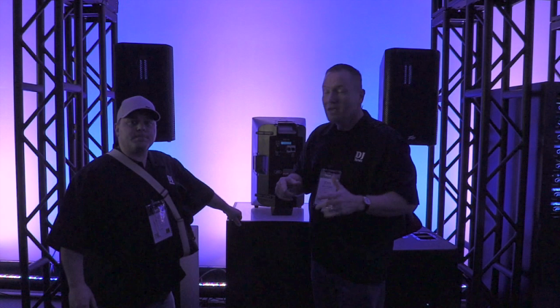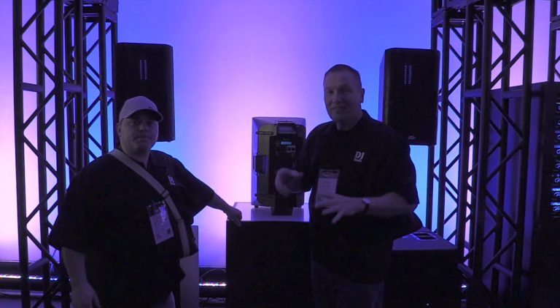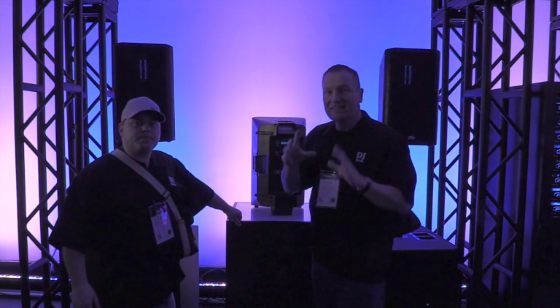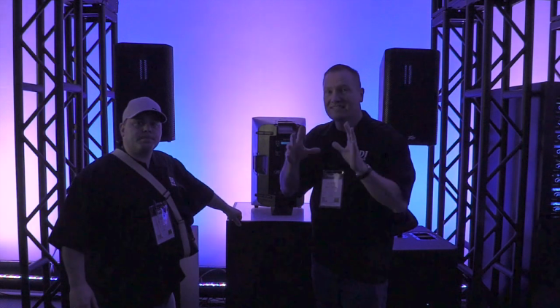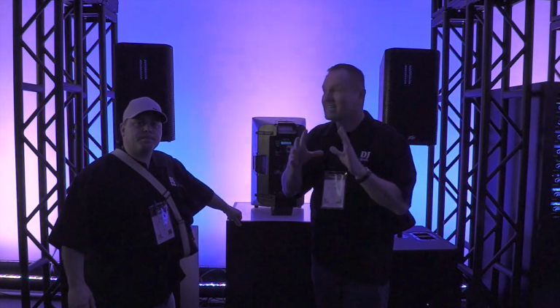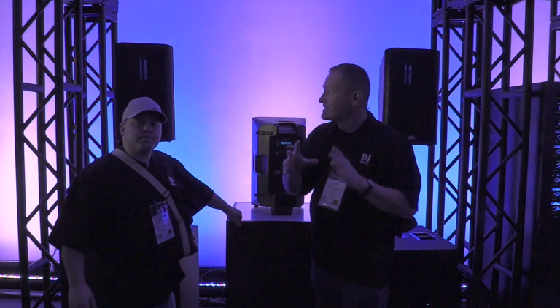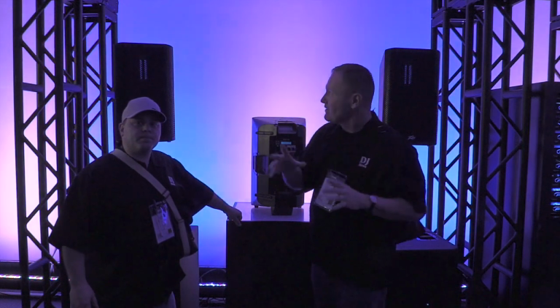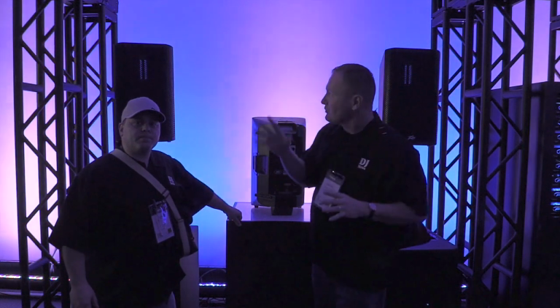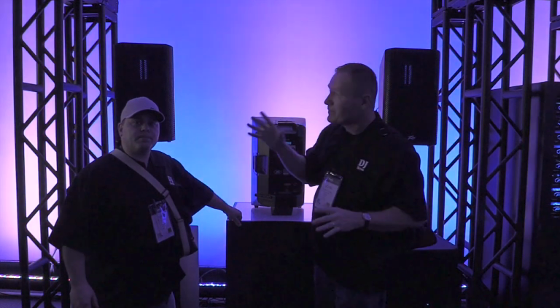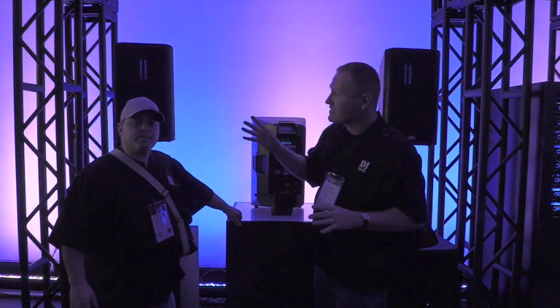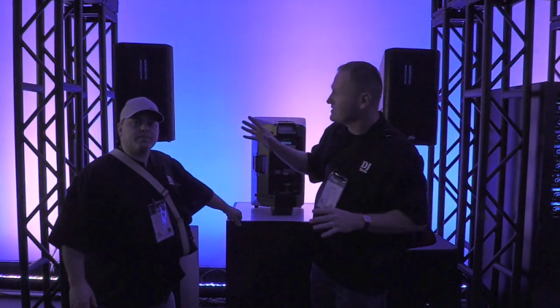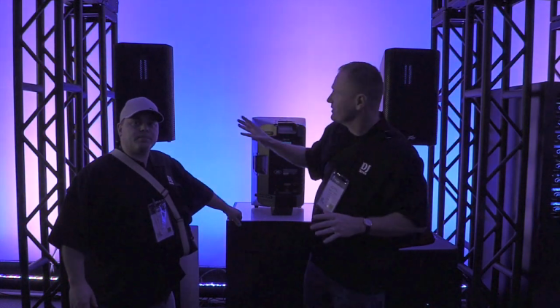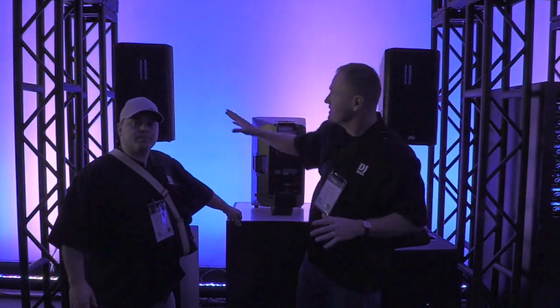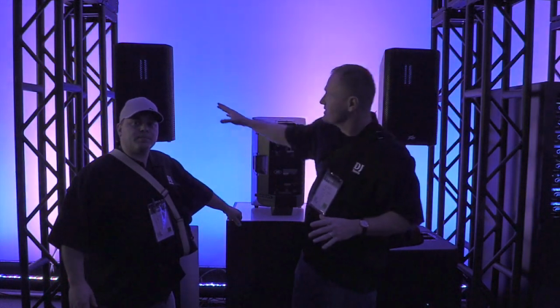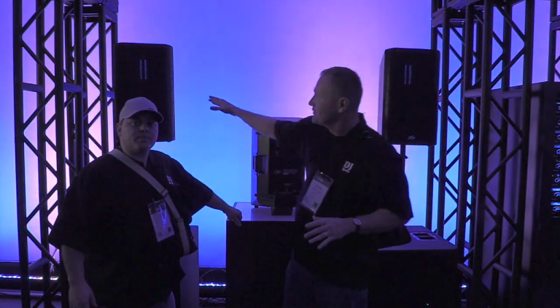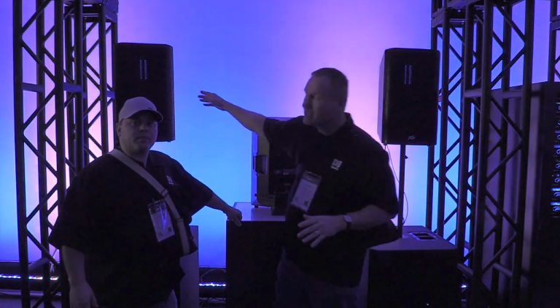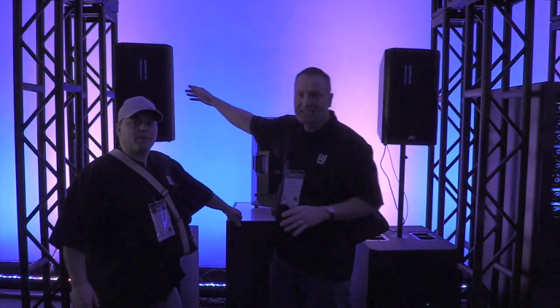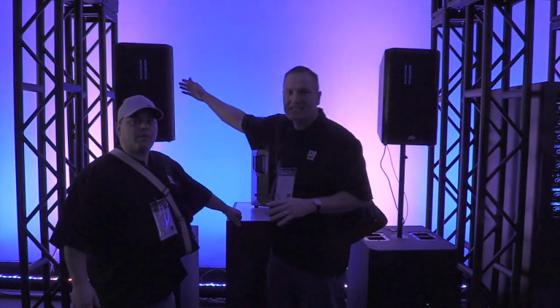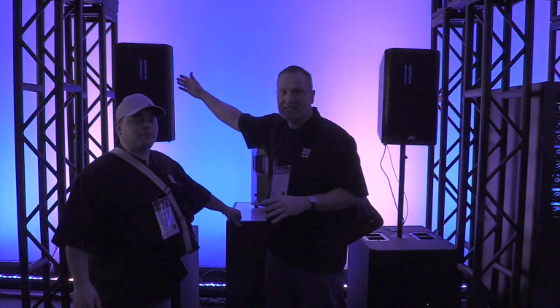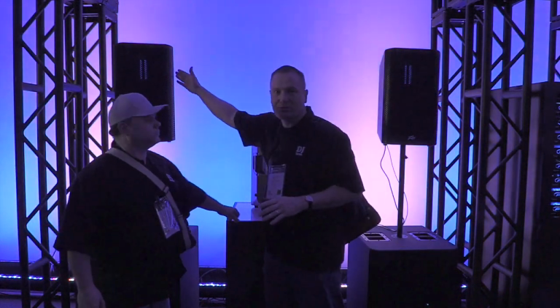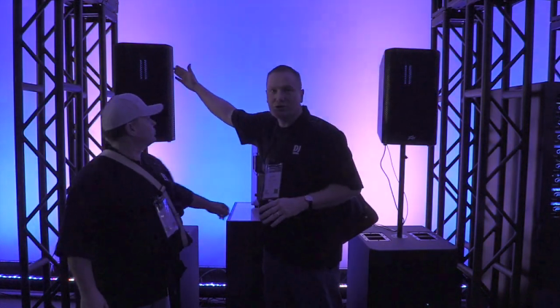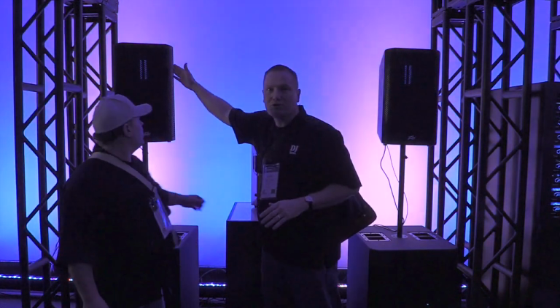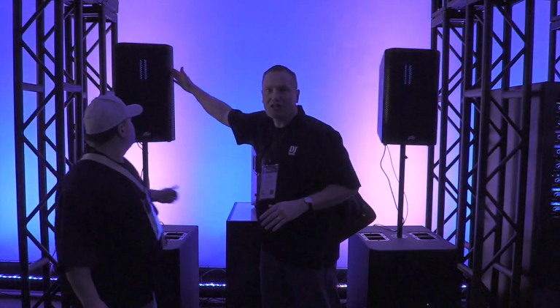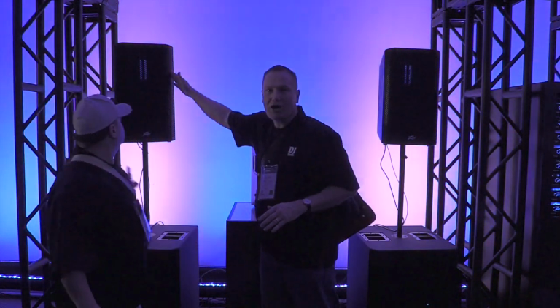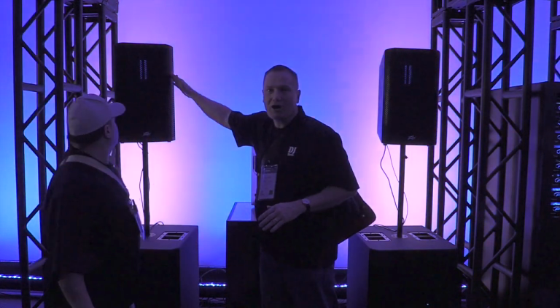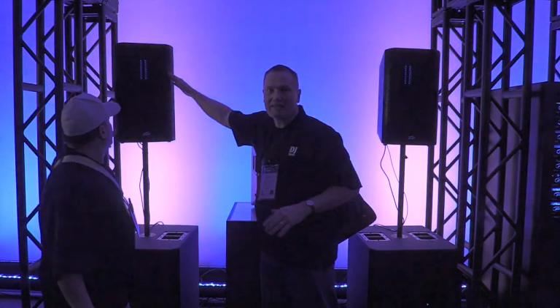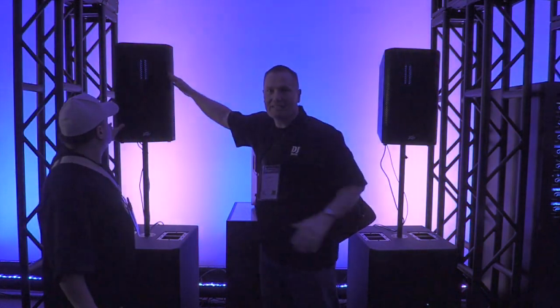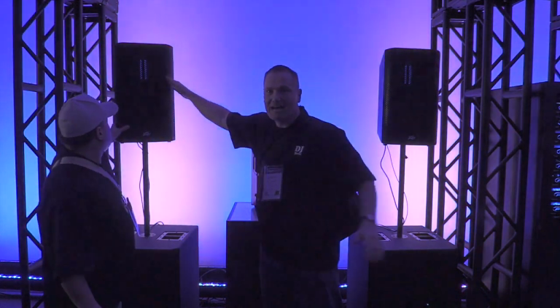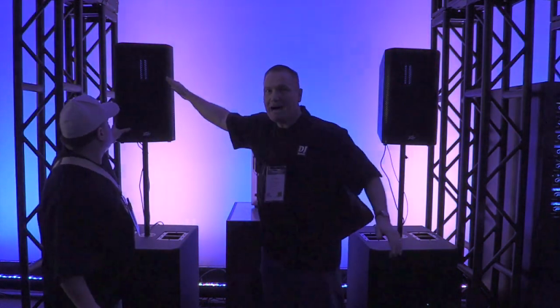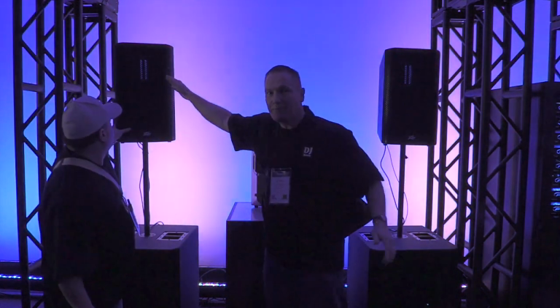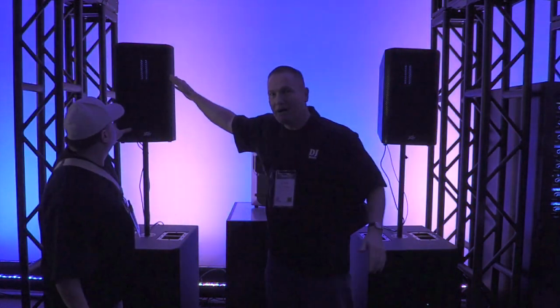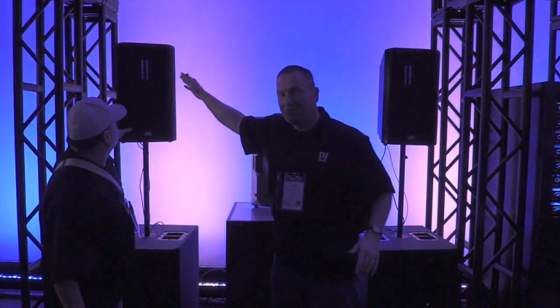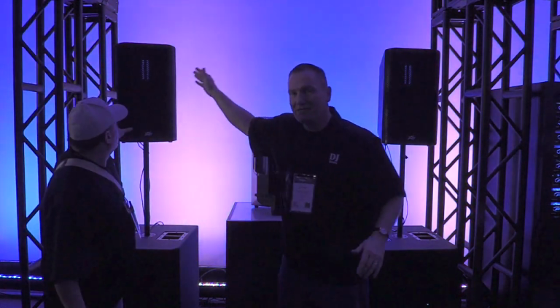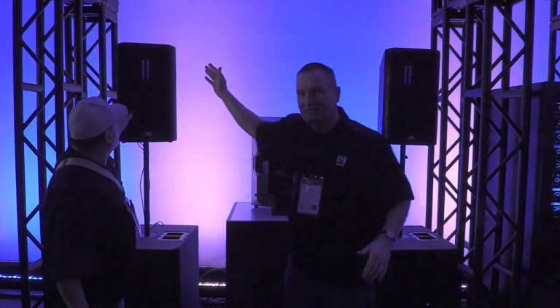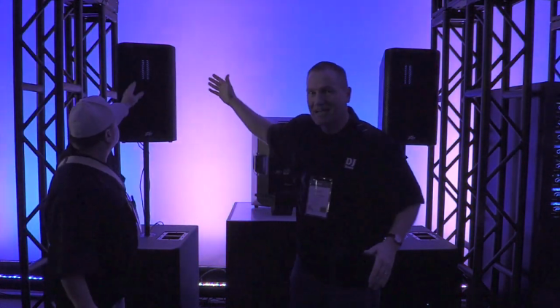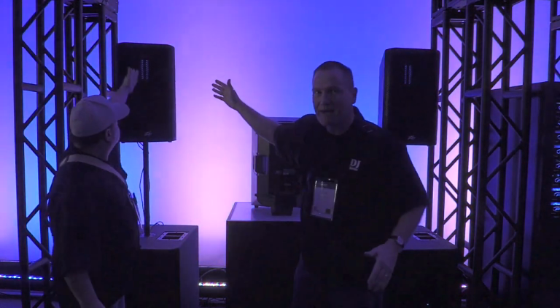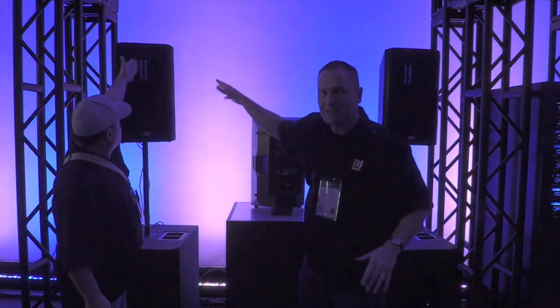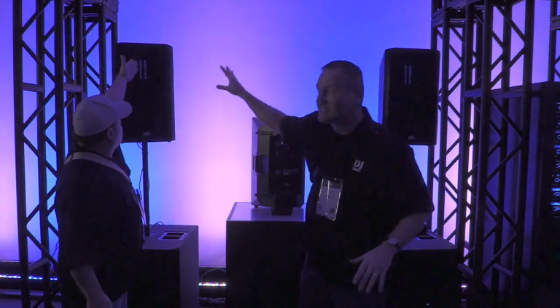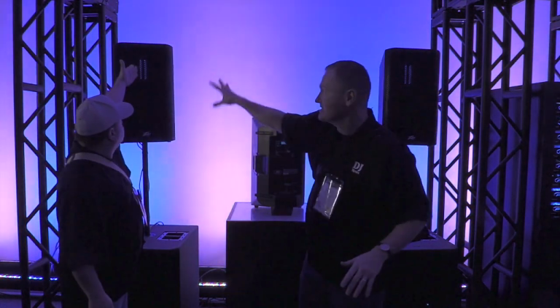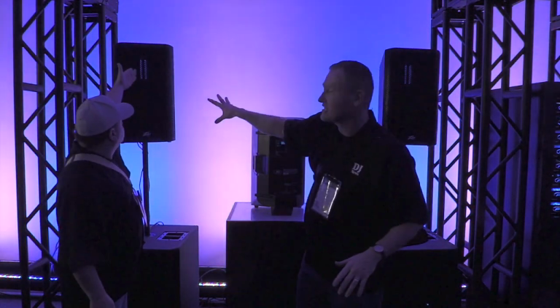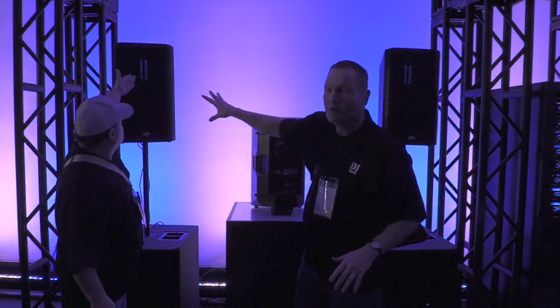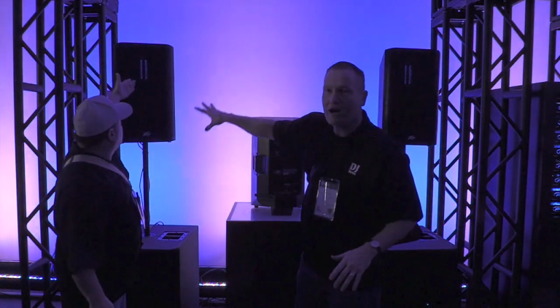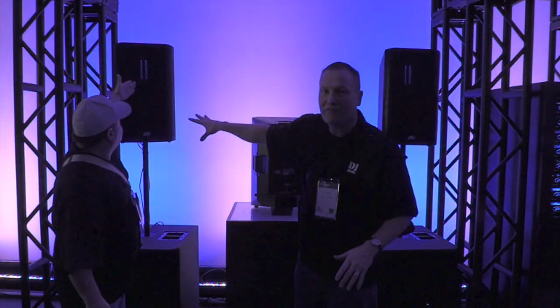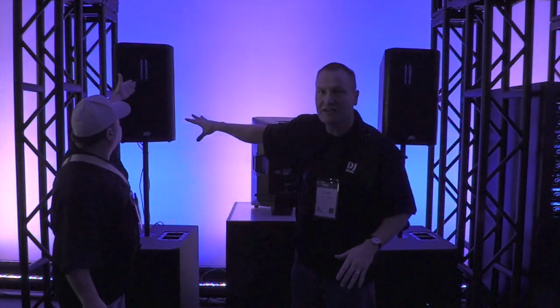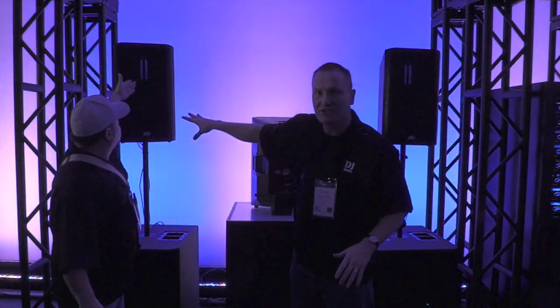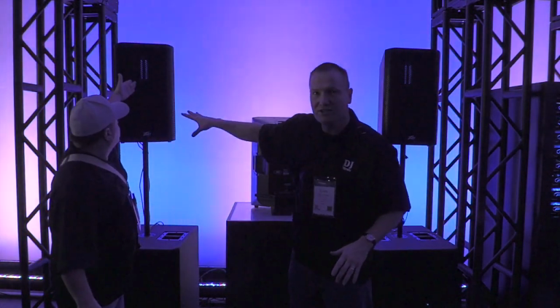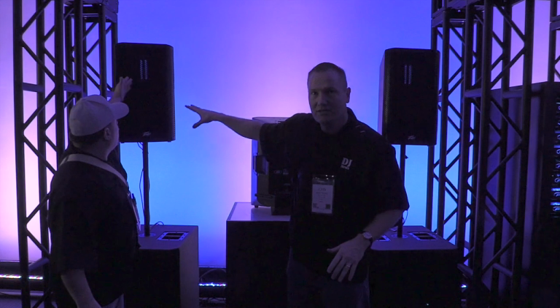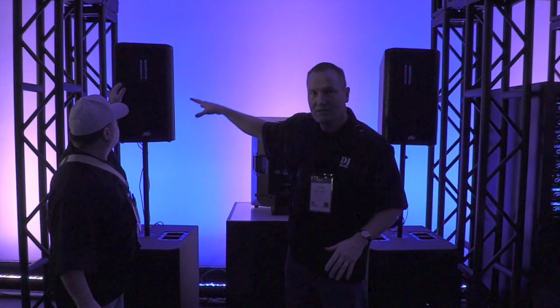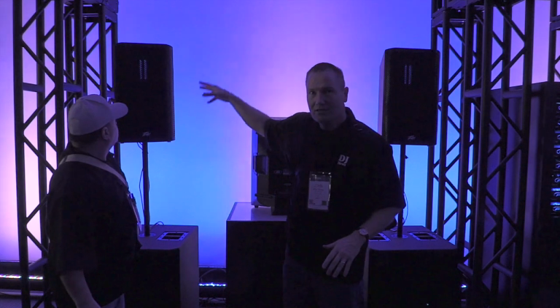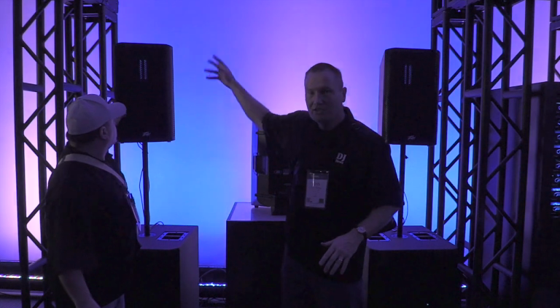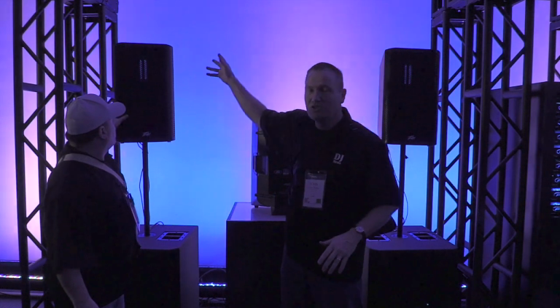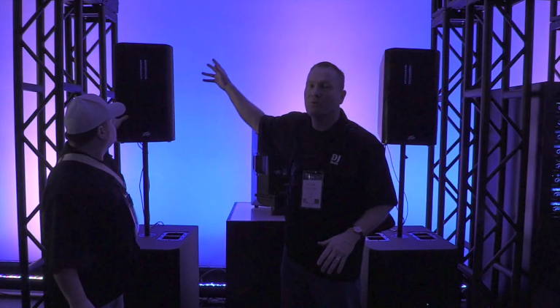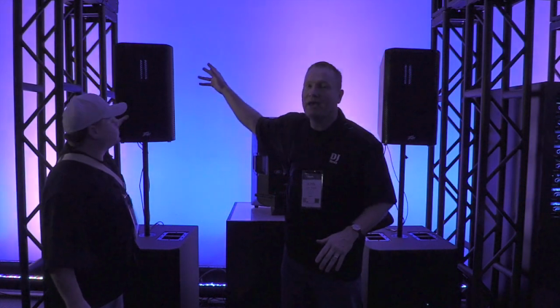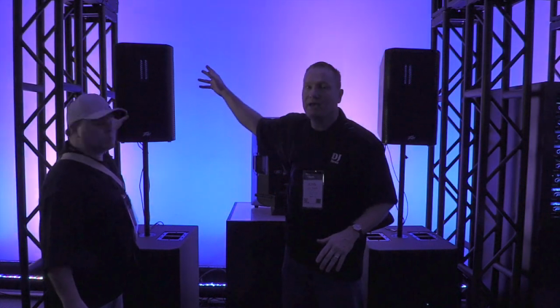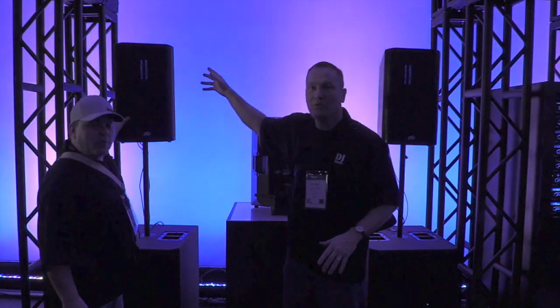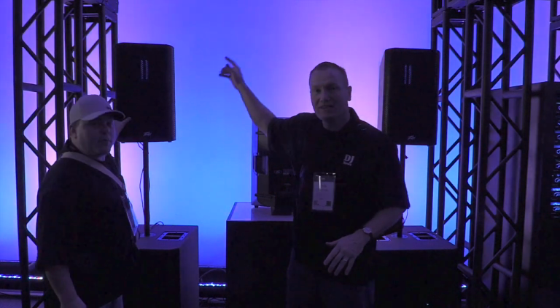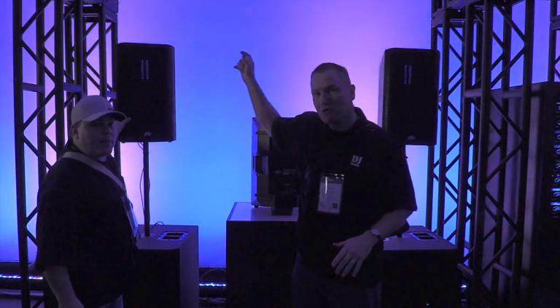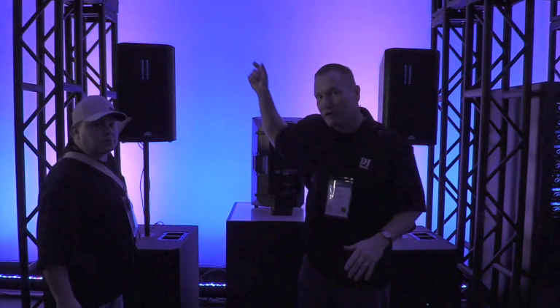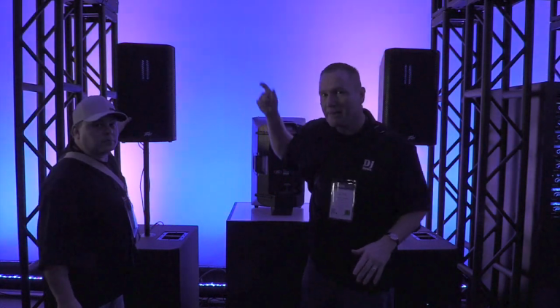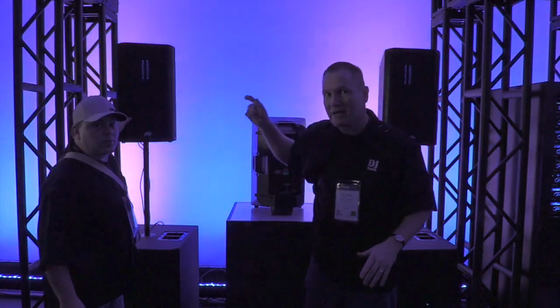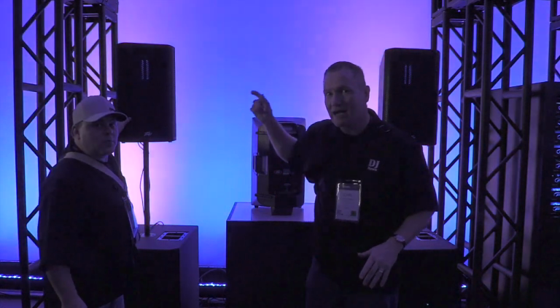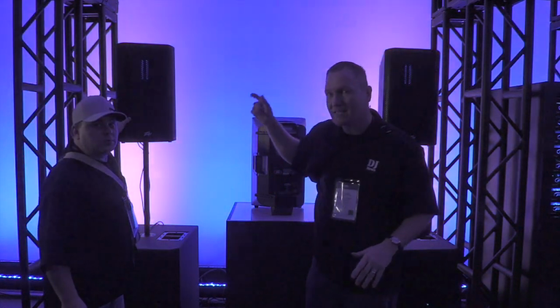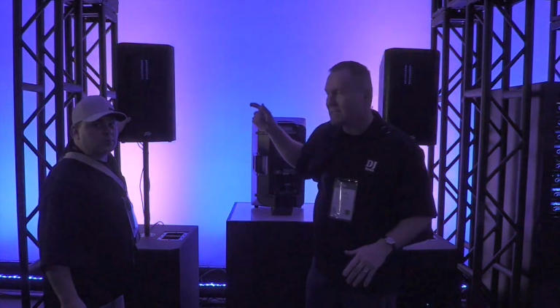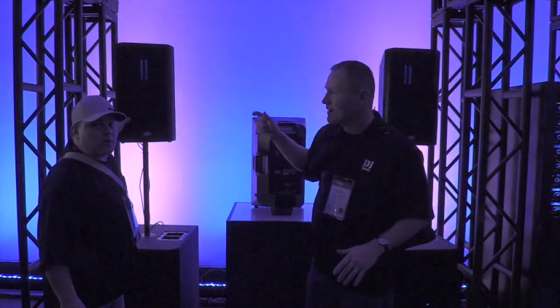This is a ribbon series, and you can see this blue glow in the top. This is a 12-inch two-way with a ribbon on top.